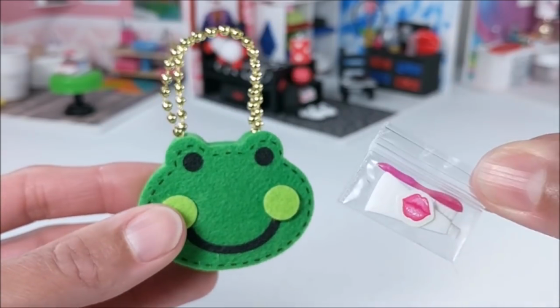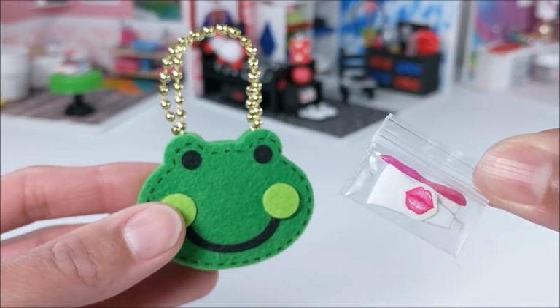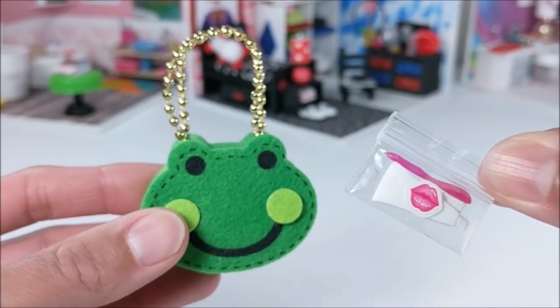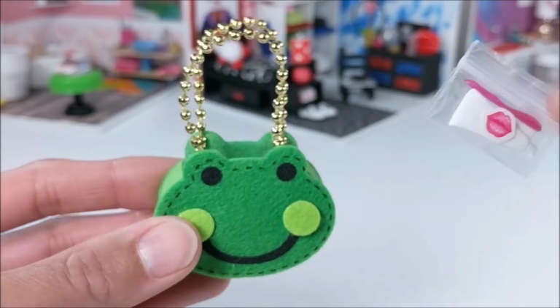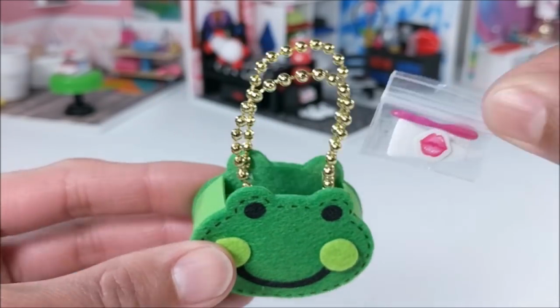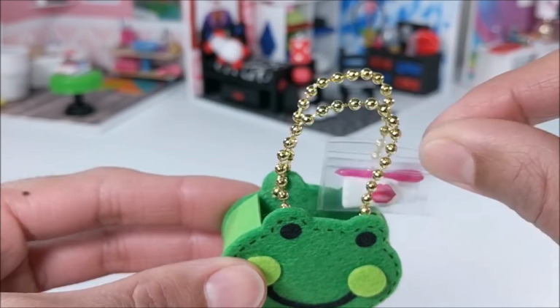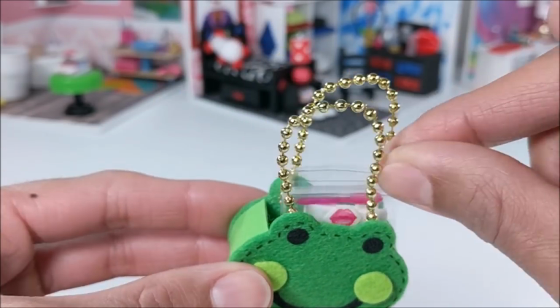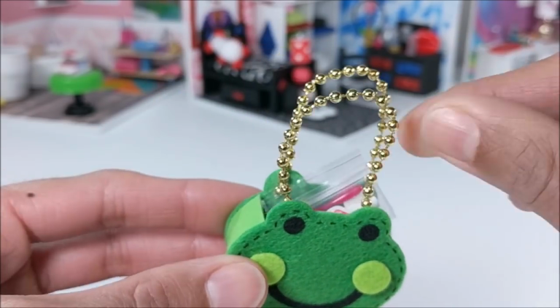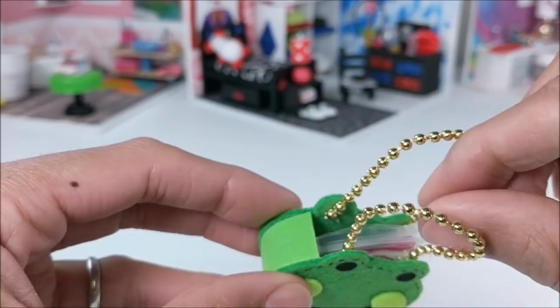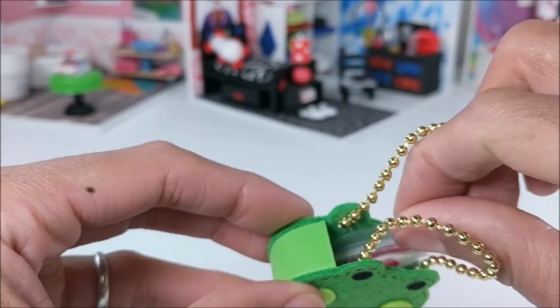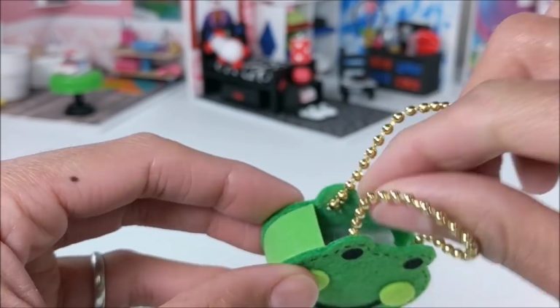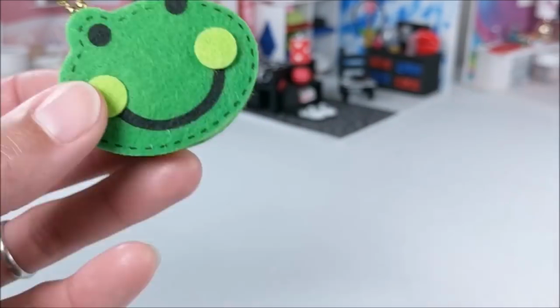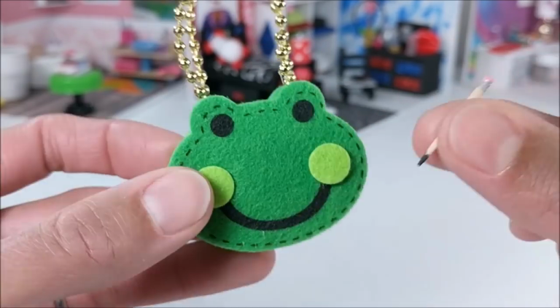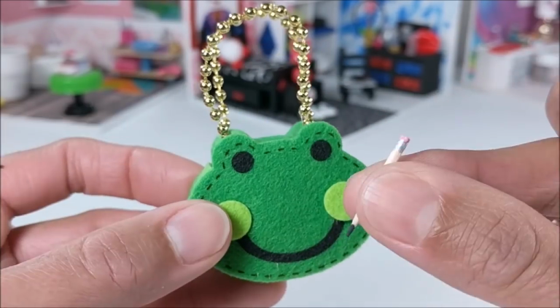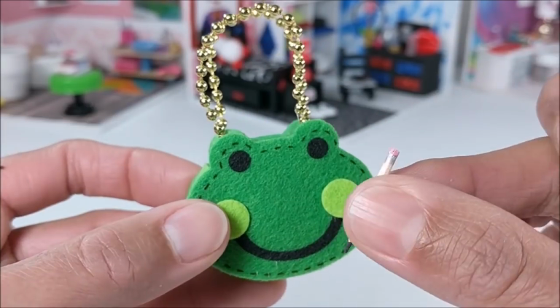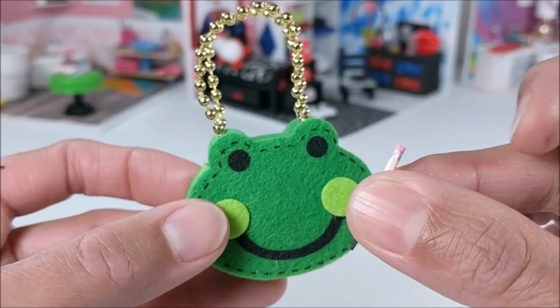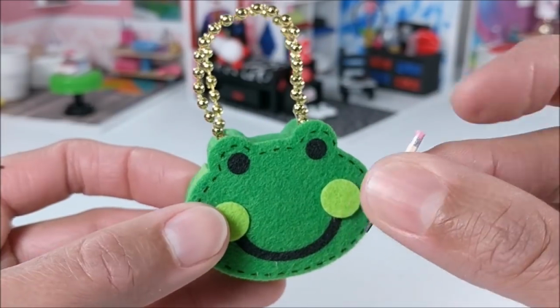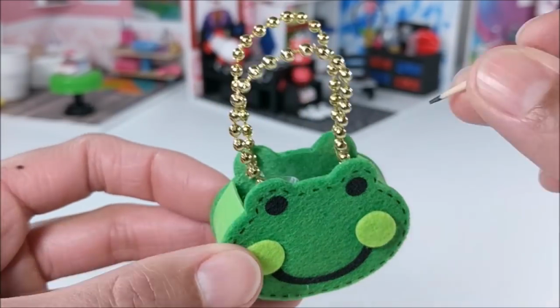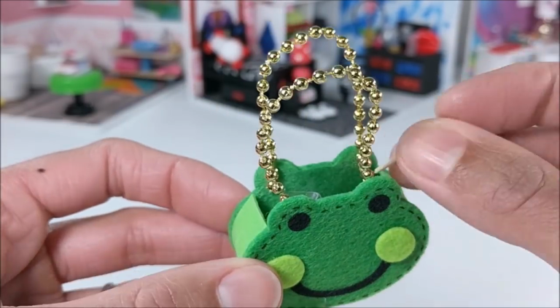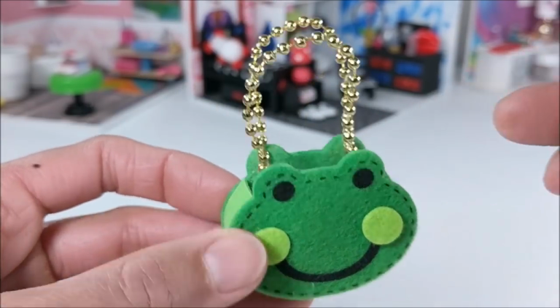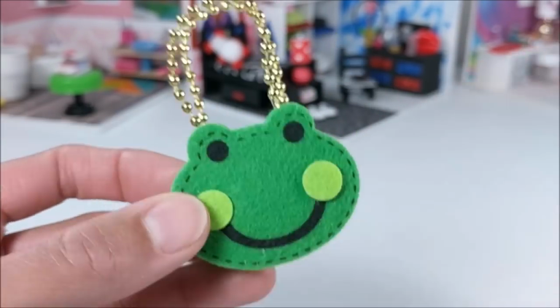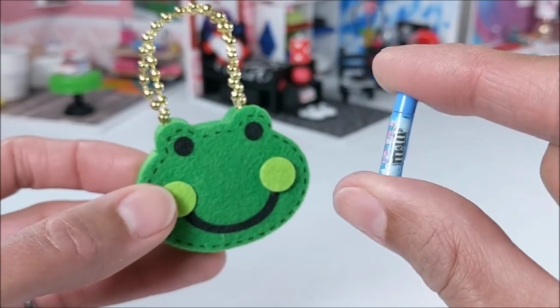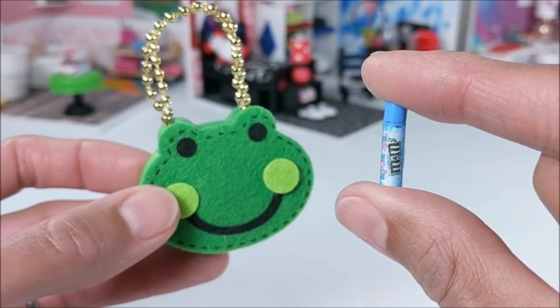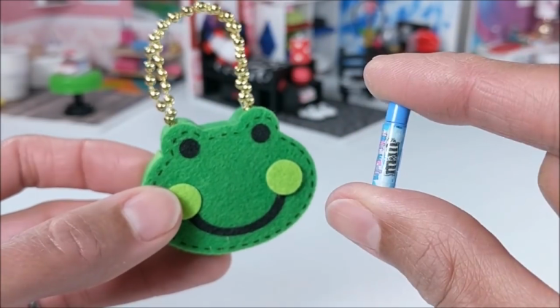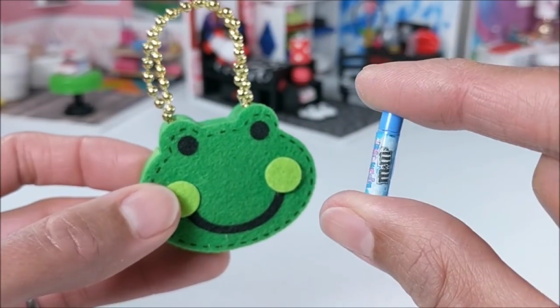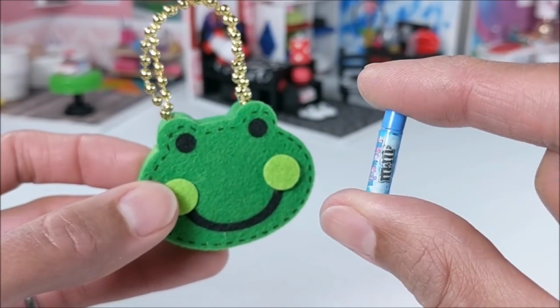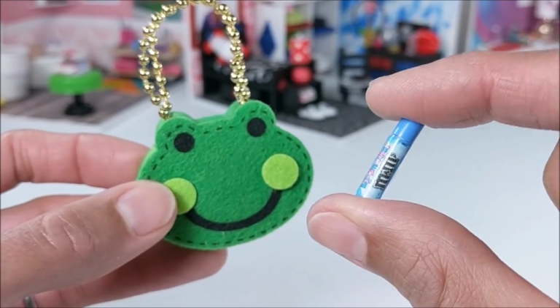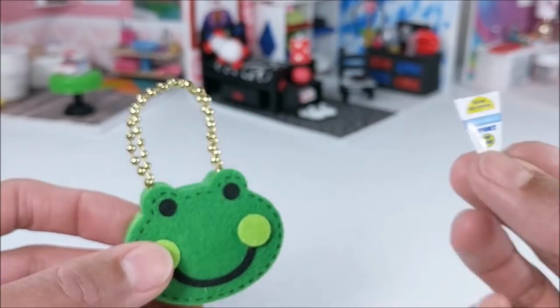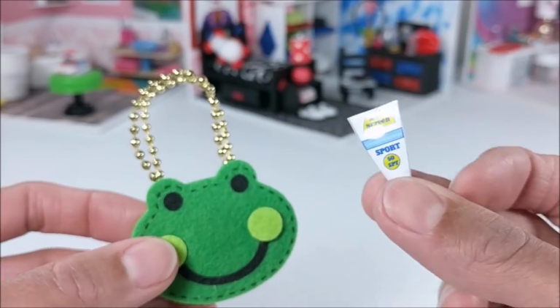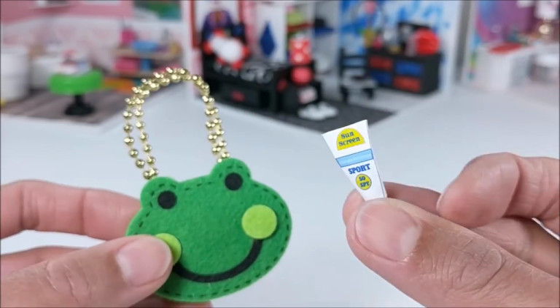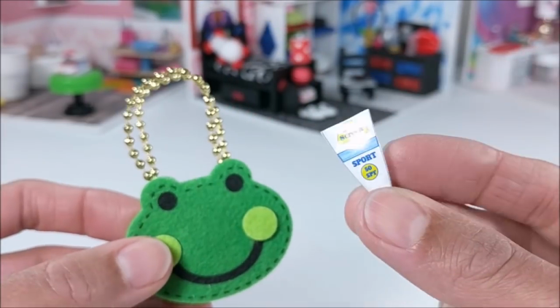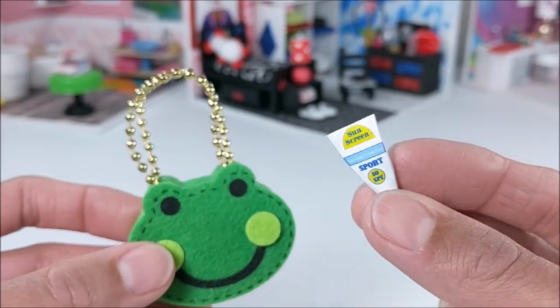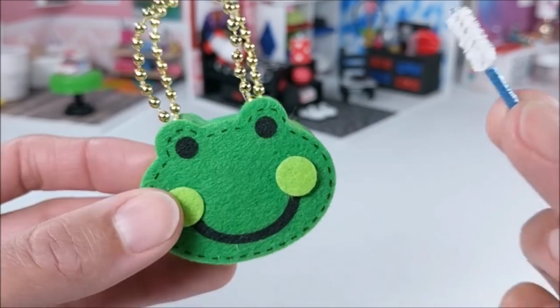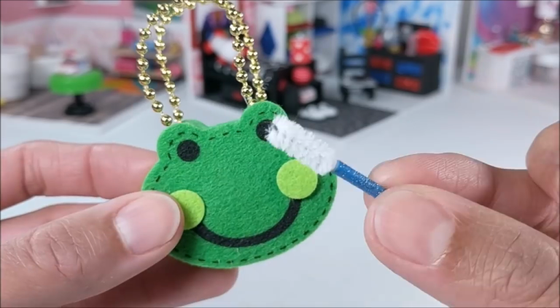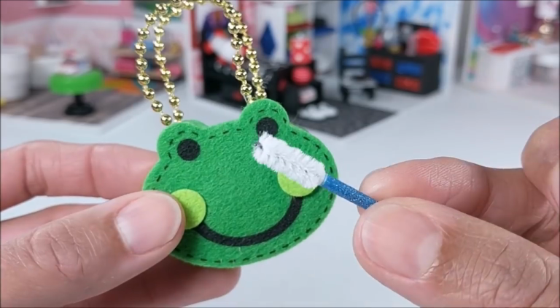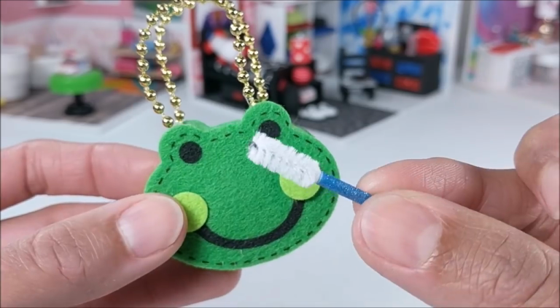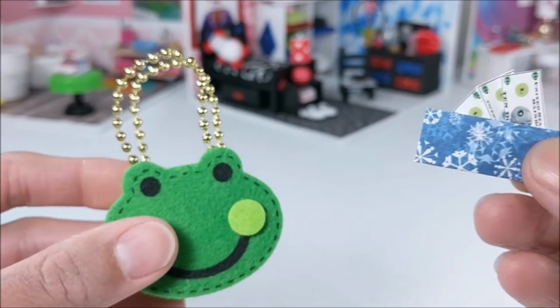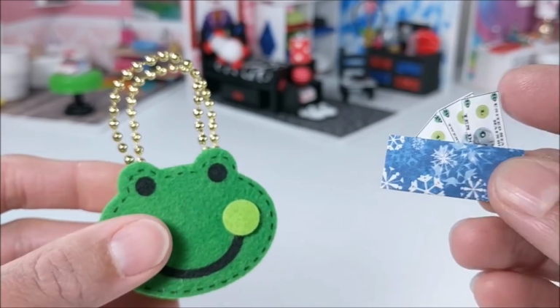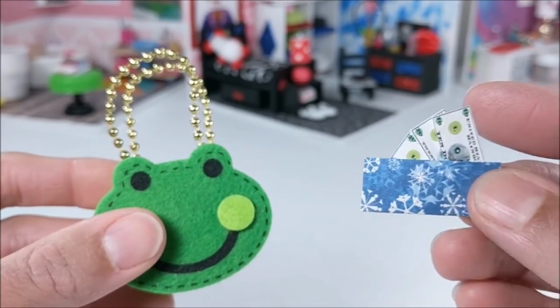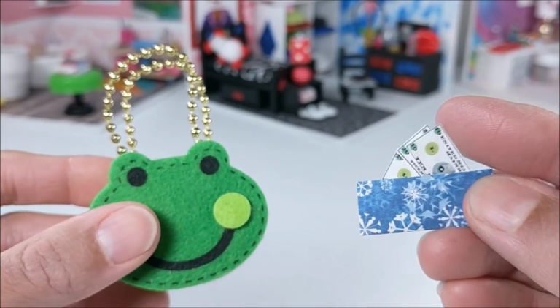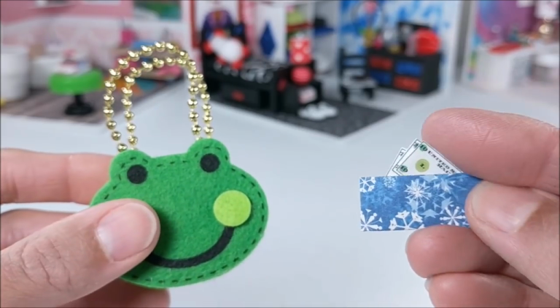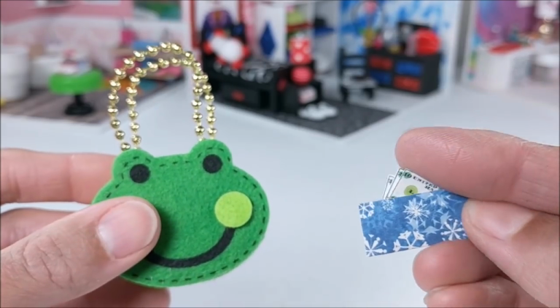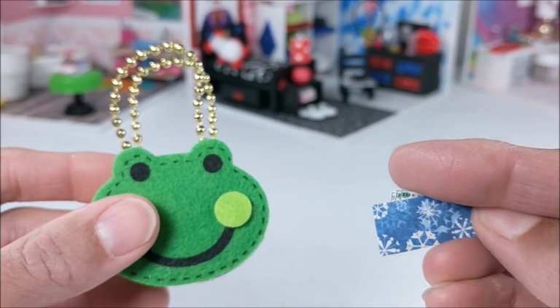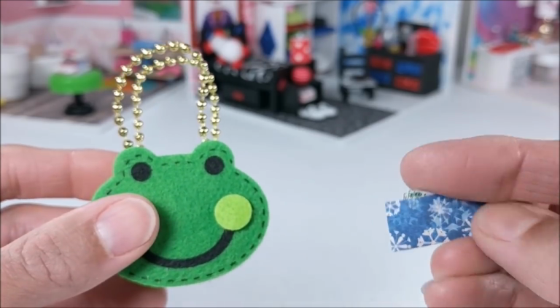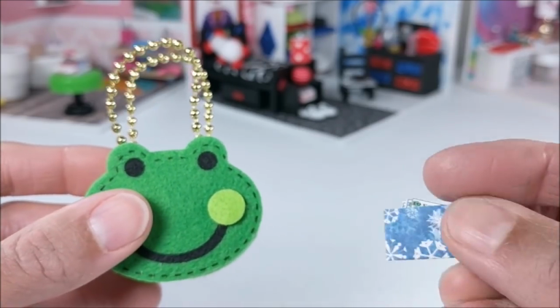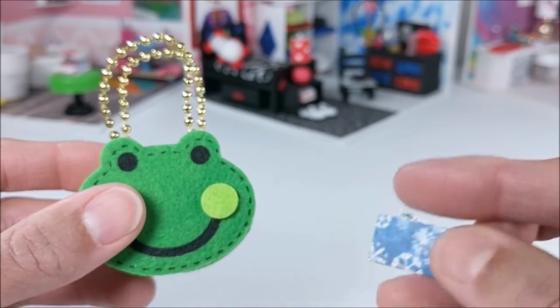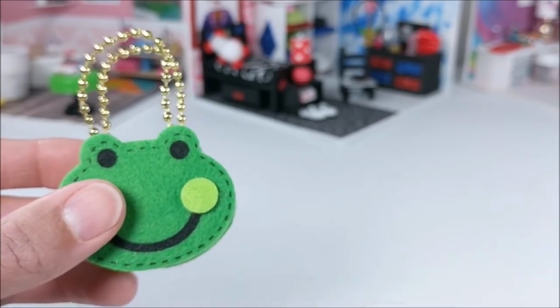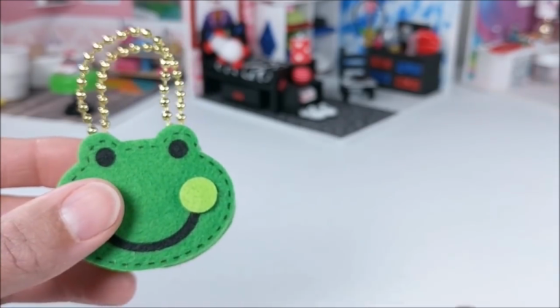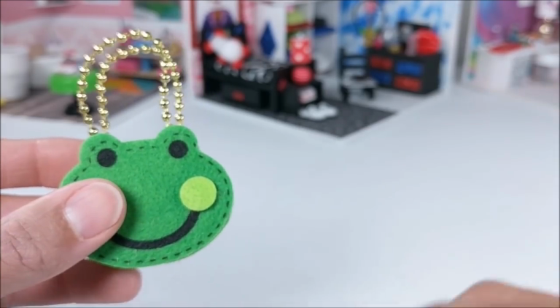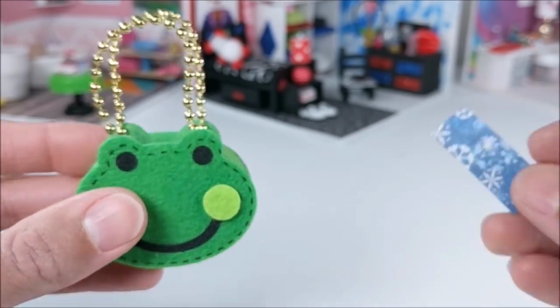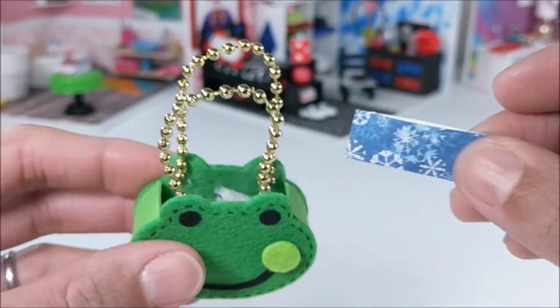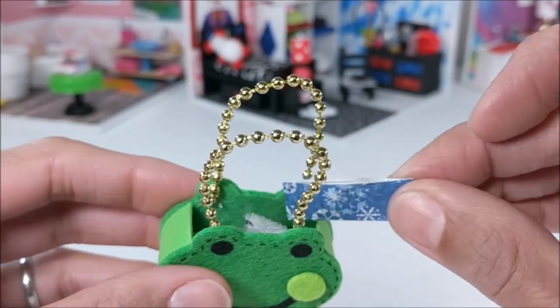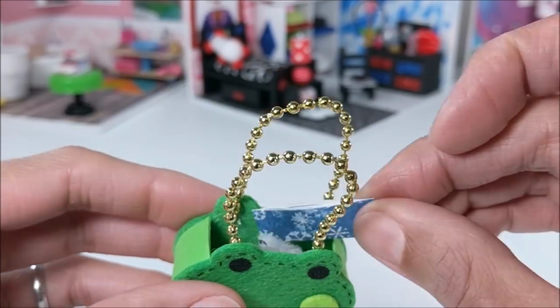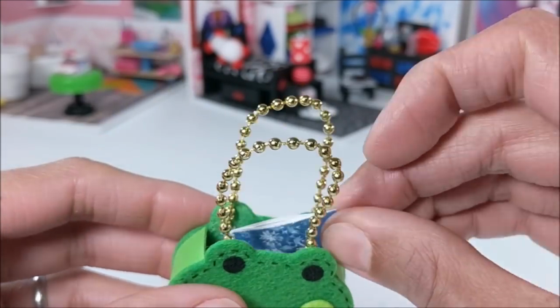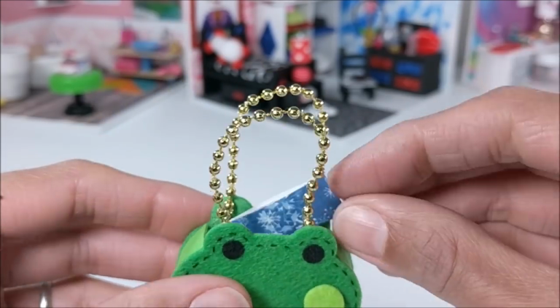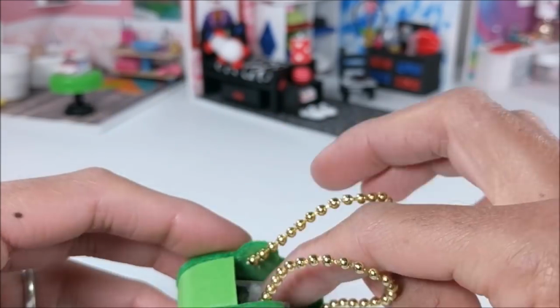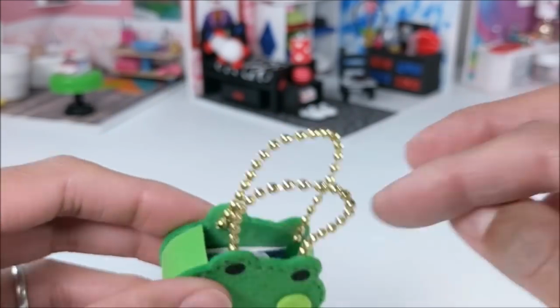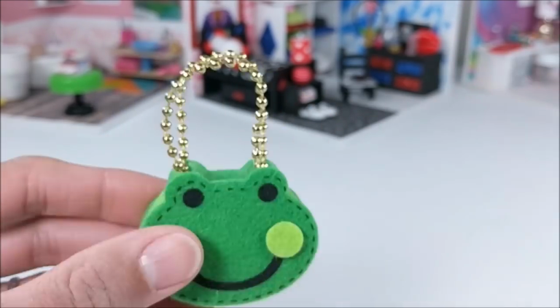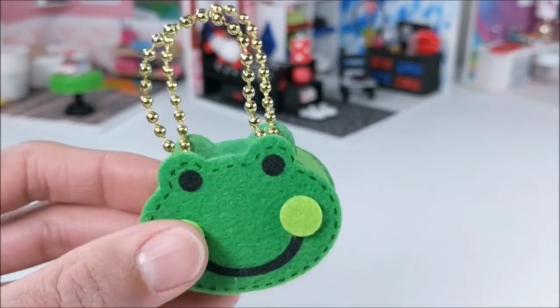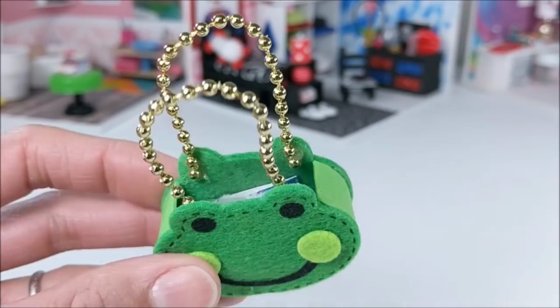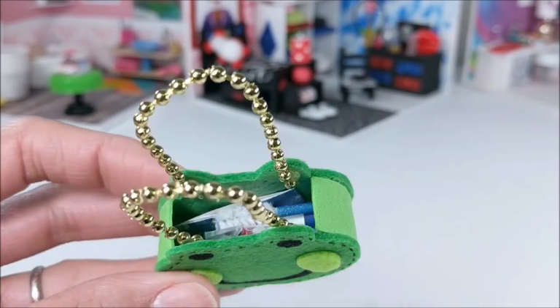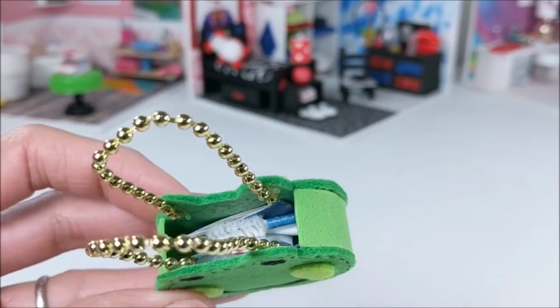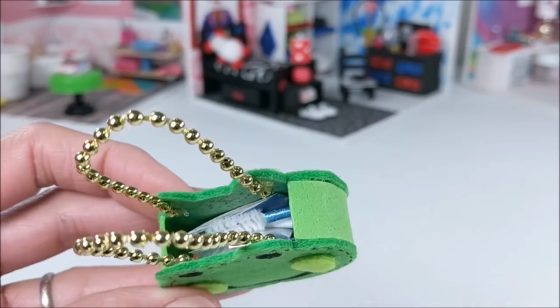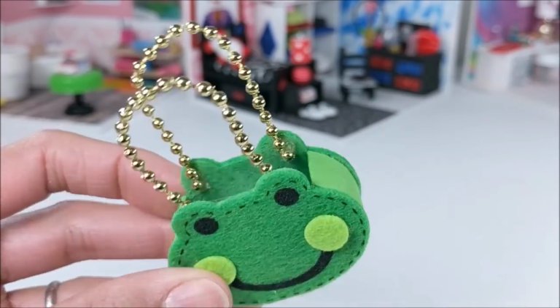And if you make this craft, please do tag me on Instagram, I'd love to see it. And as always, kids do be sure and ask a parent for help before starting this craft.